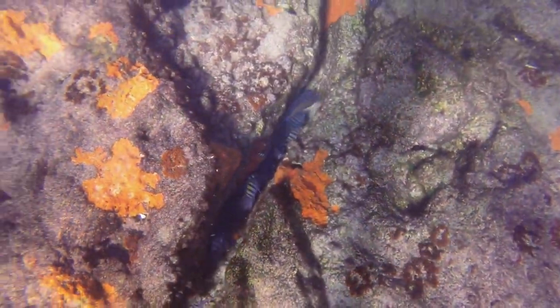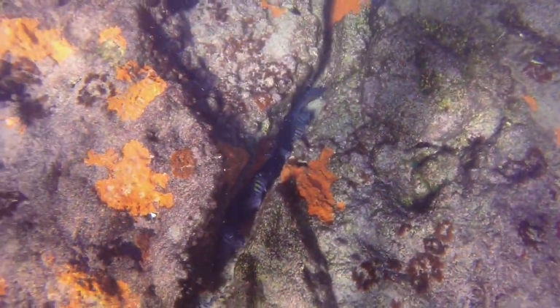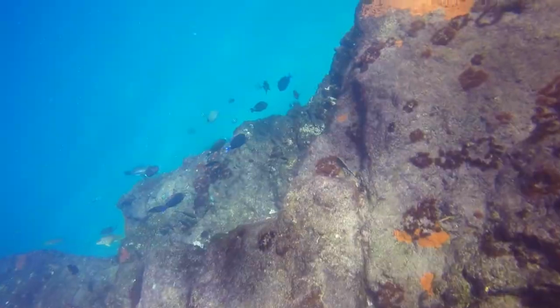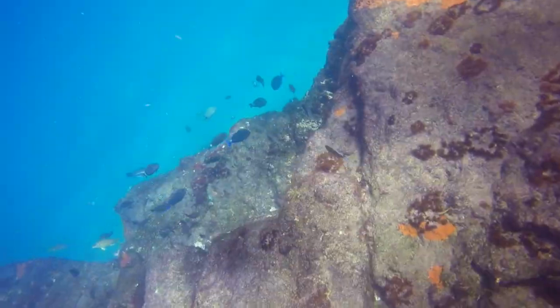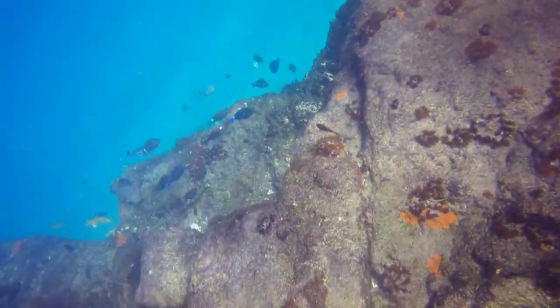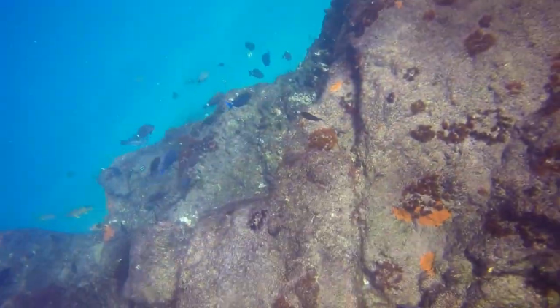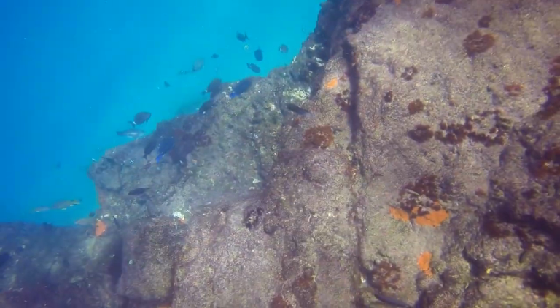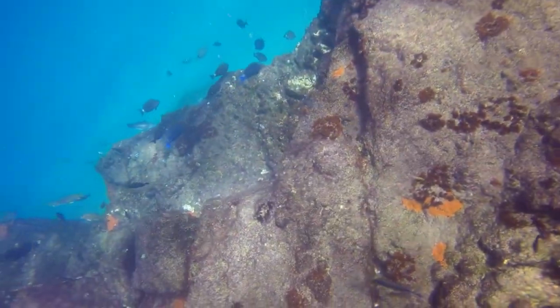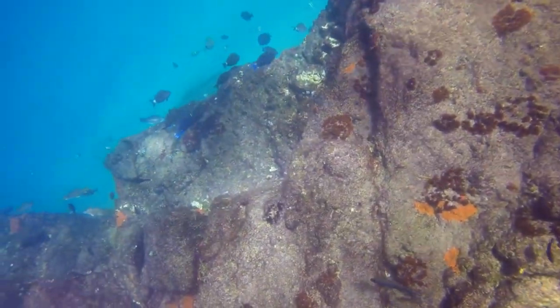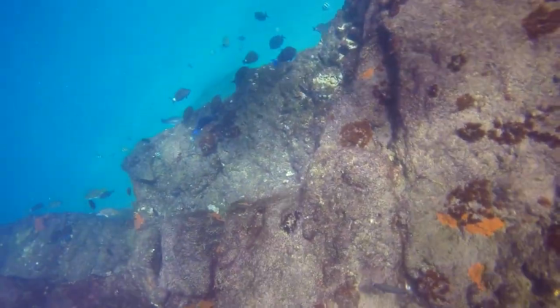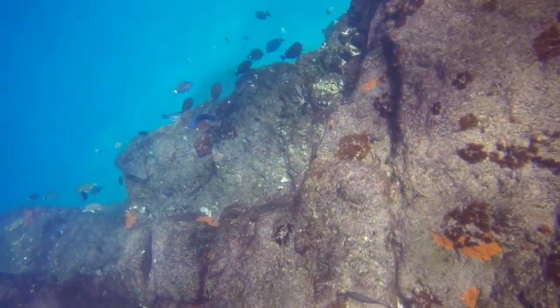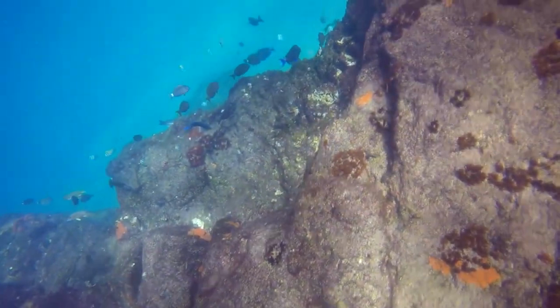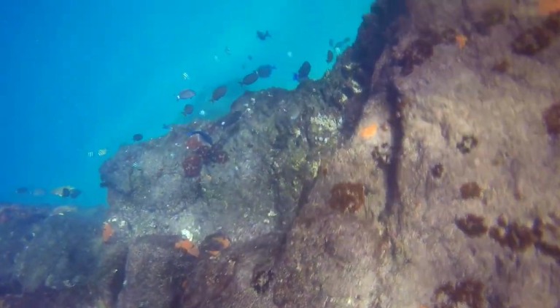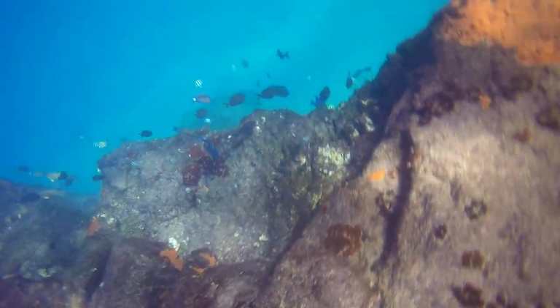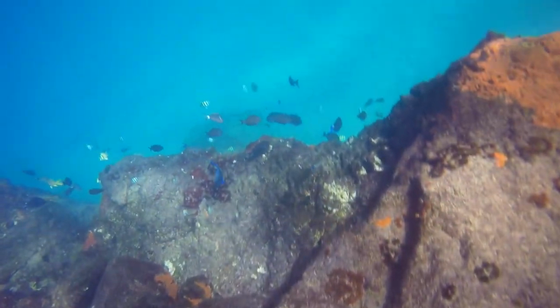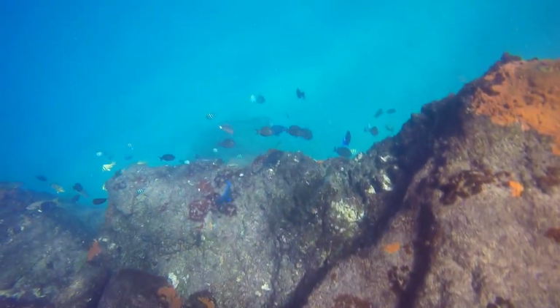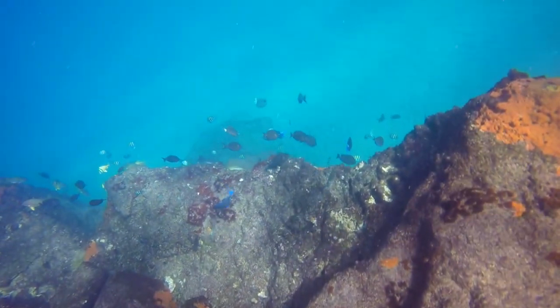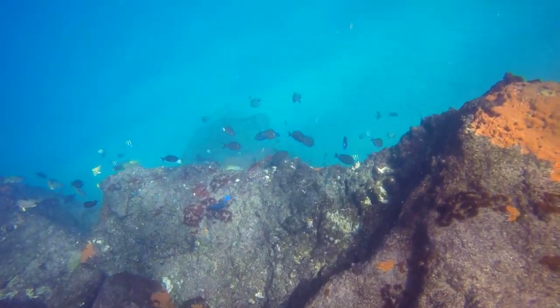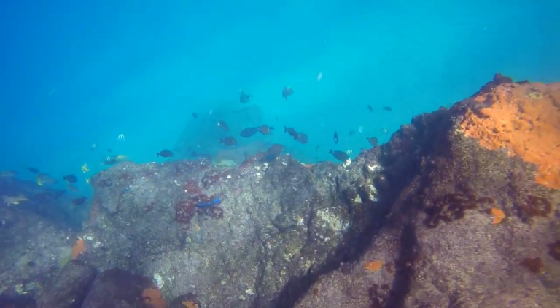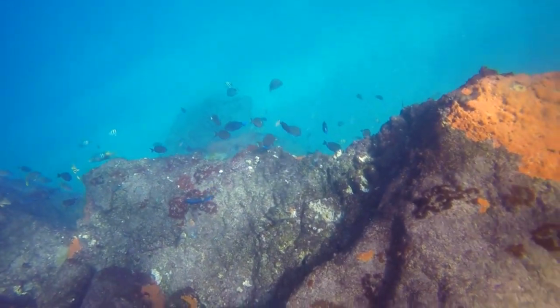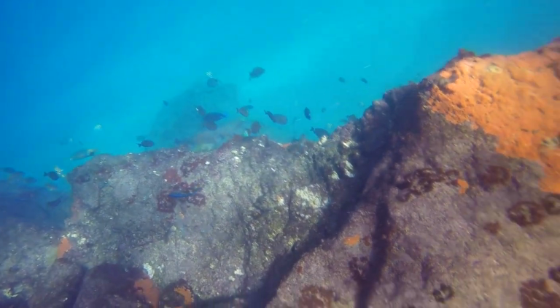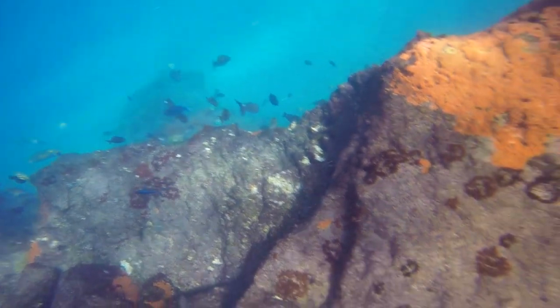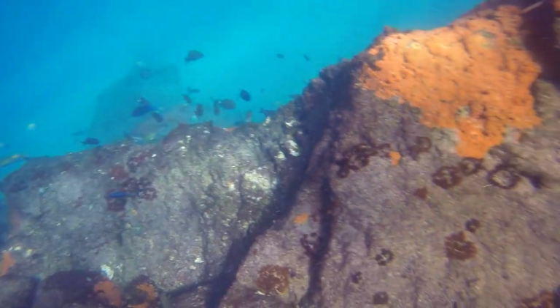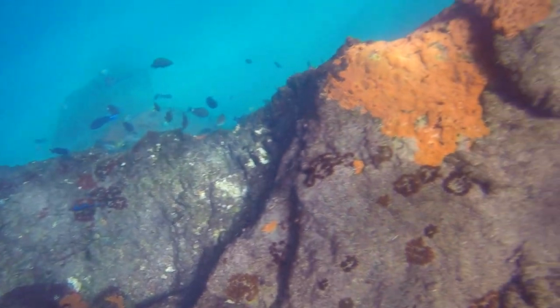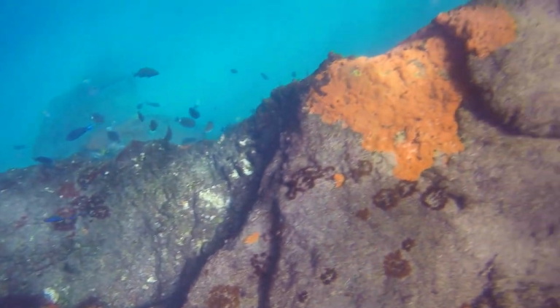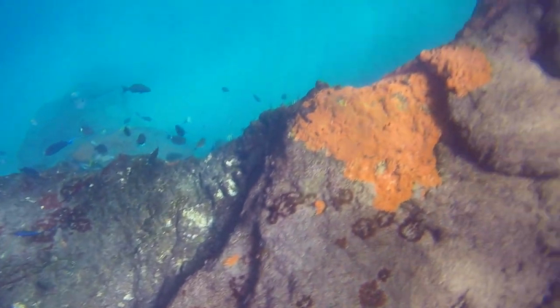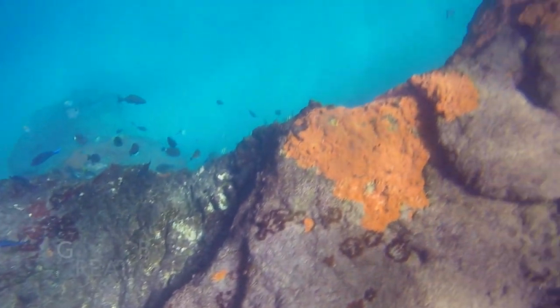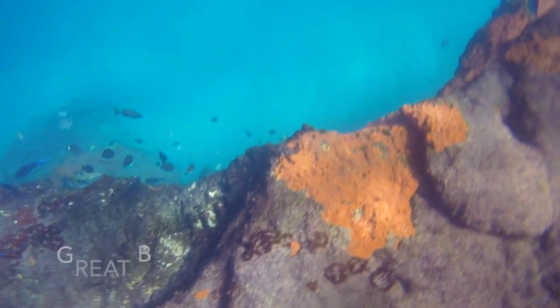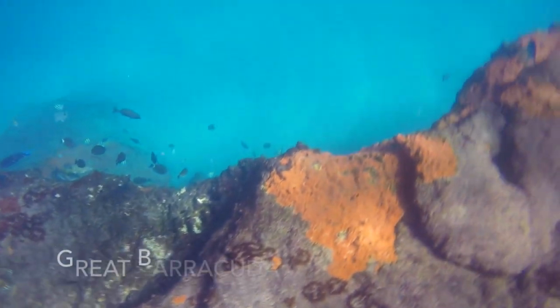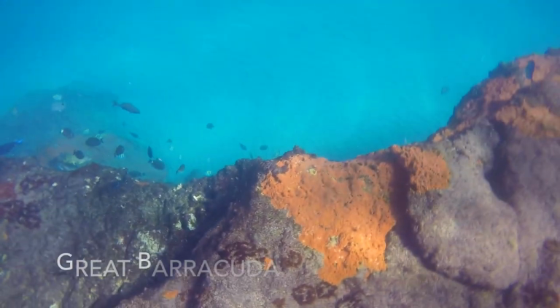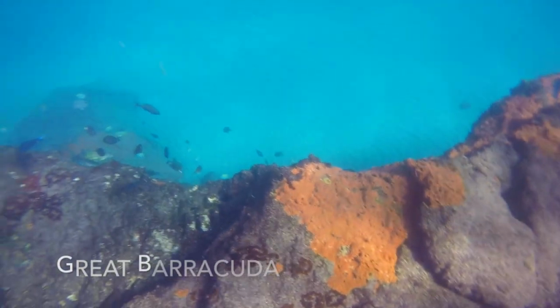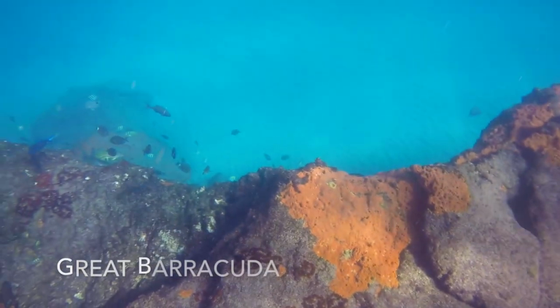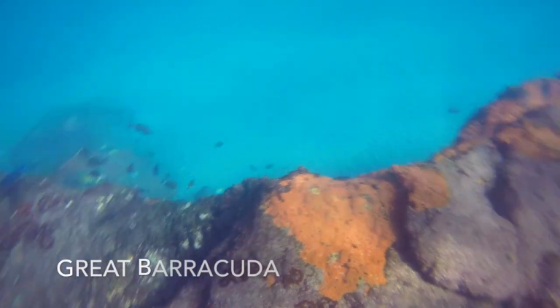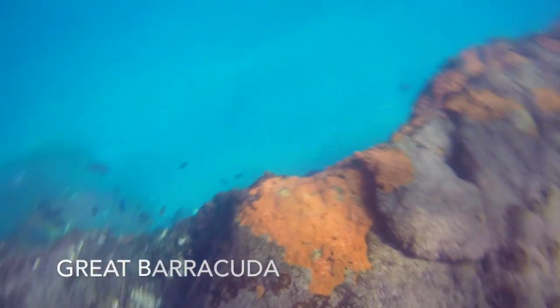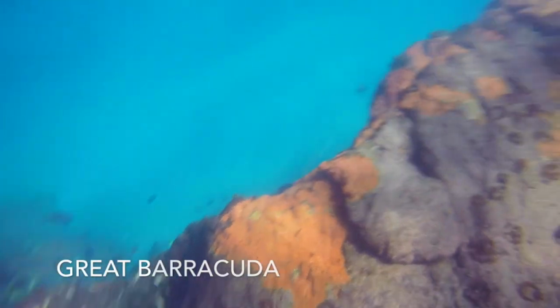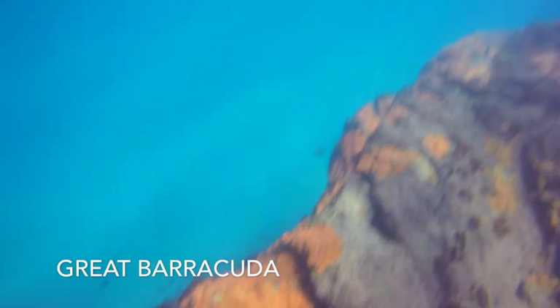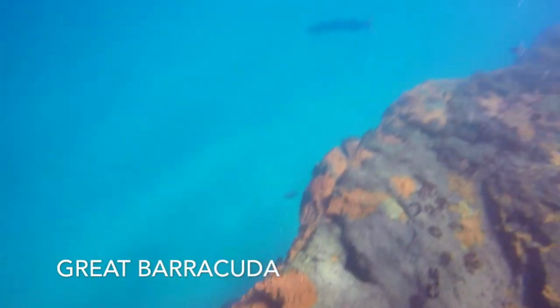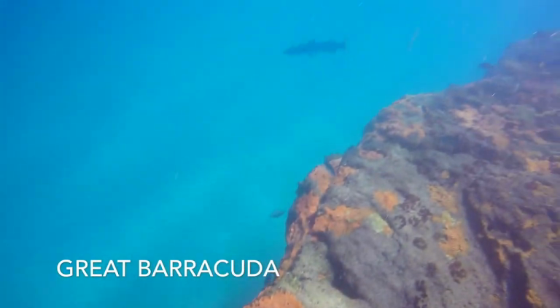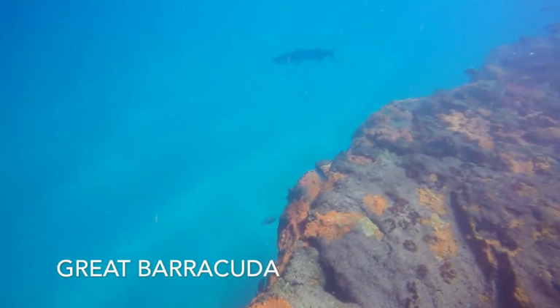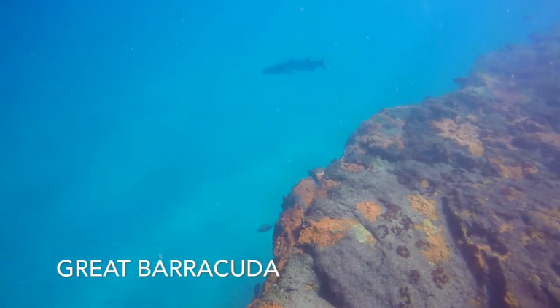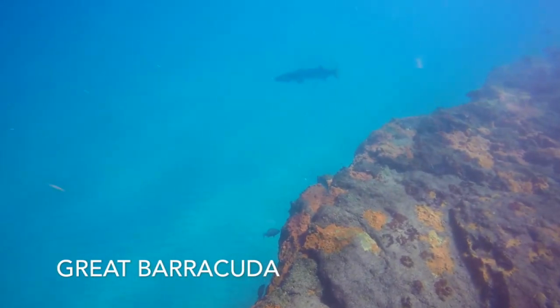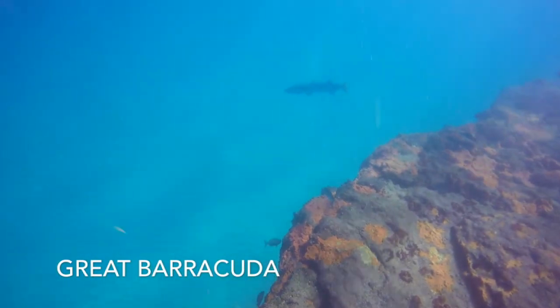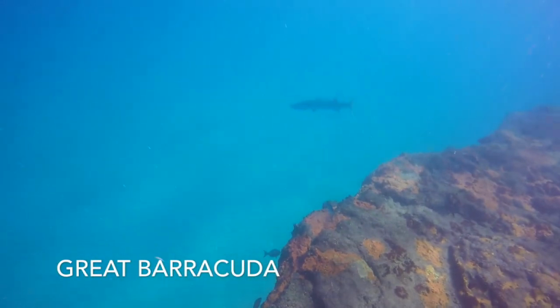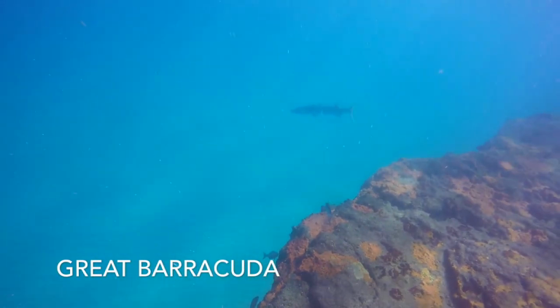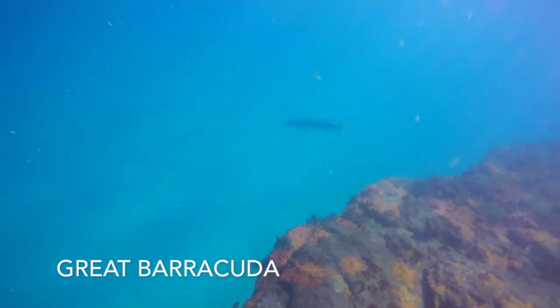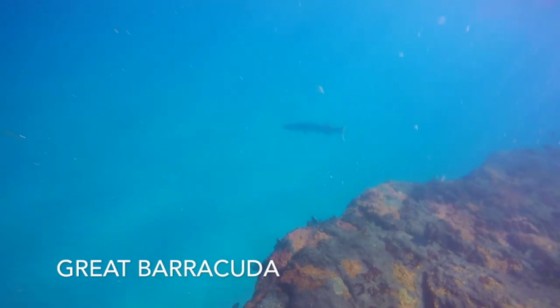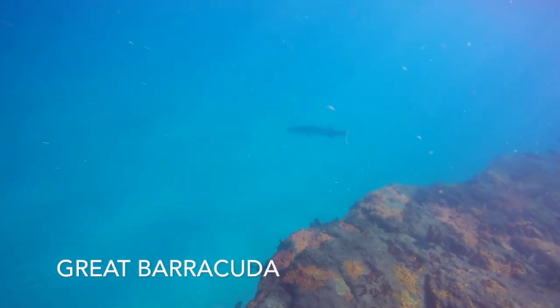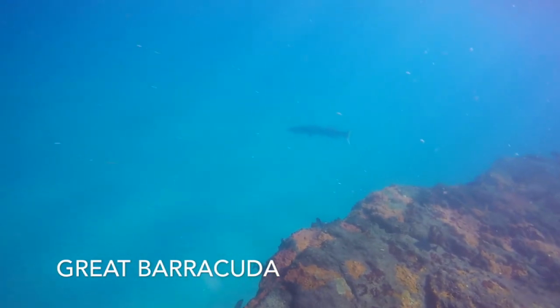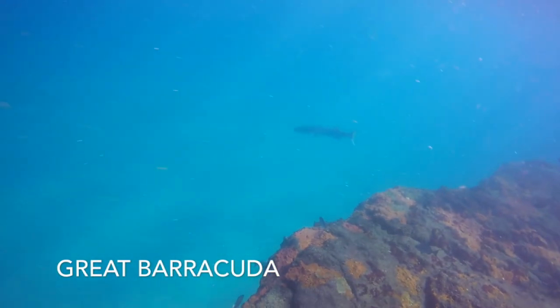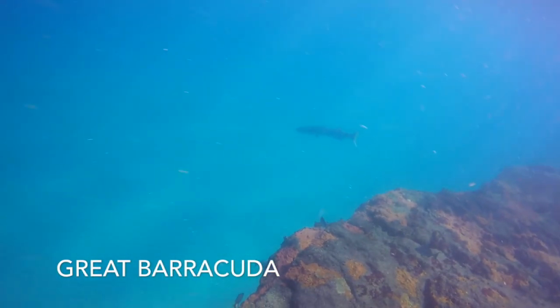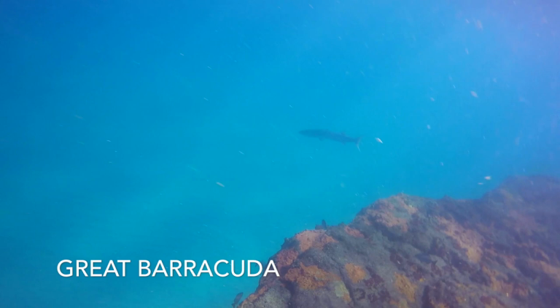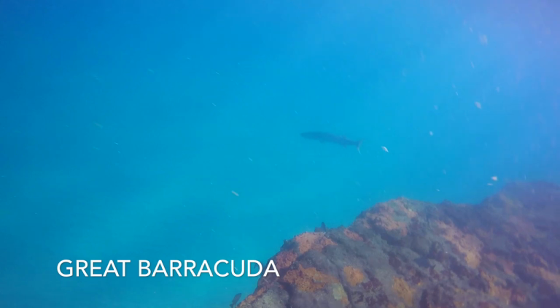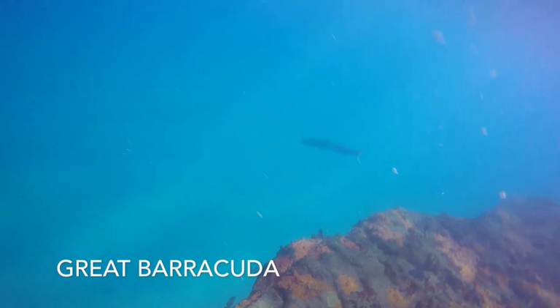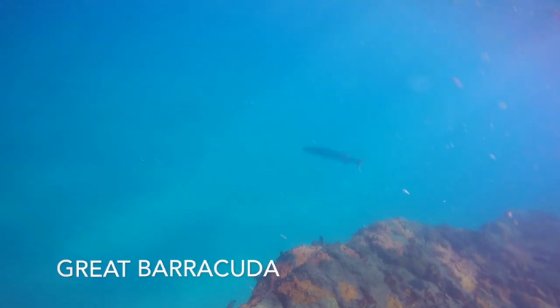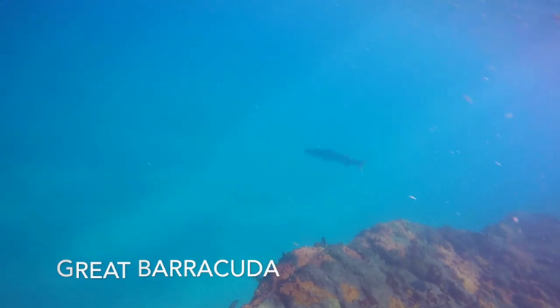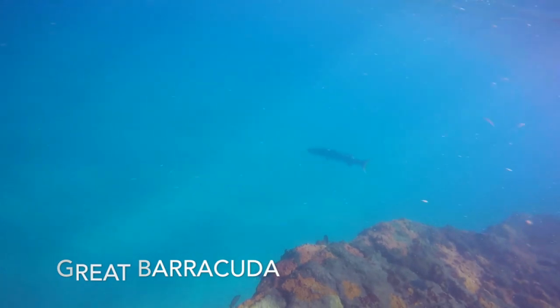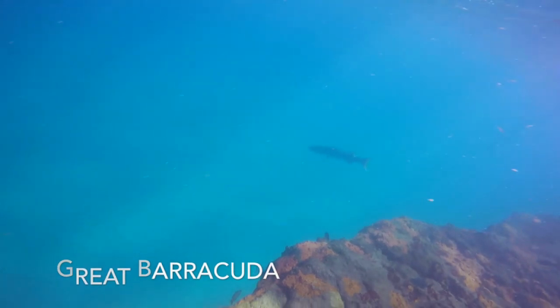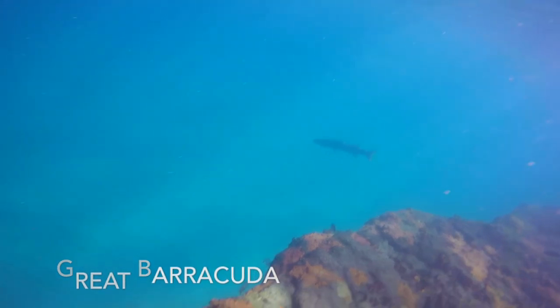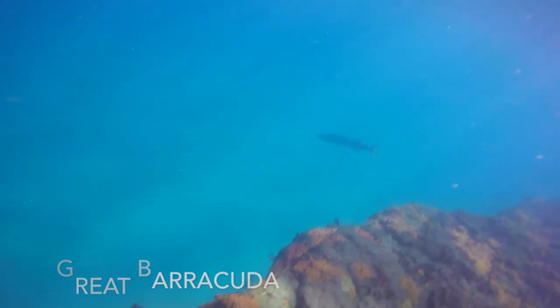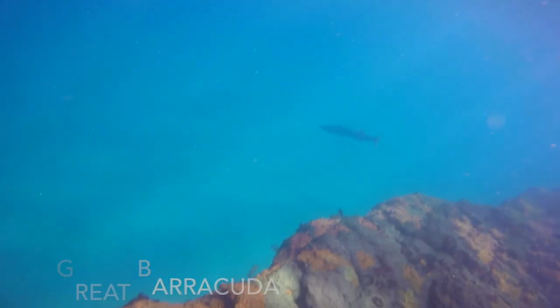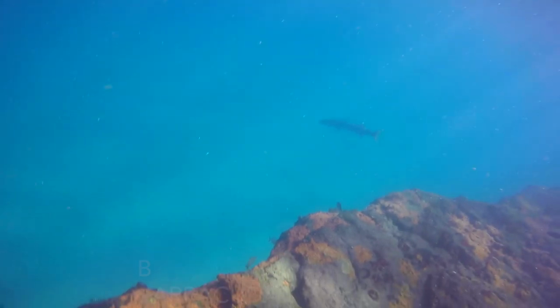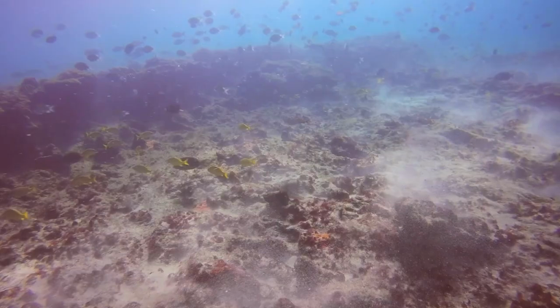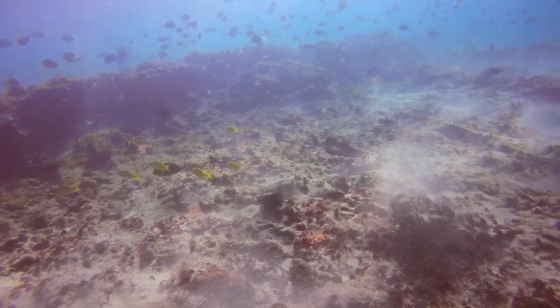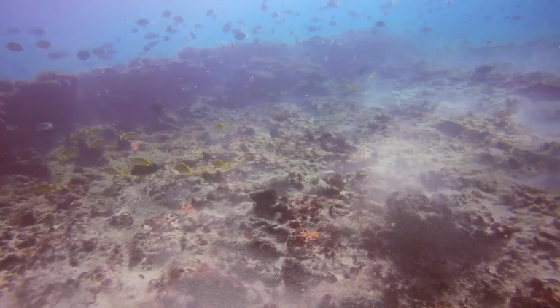Although it eventually gained my trust, the great barracuda will usually startle divers when they finally spot these beasts lurking.